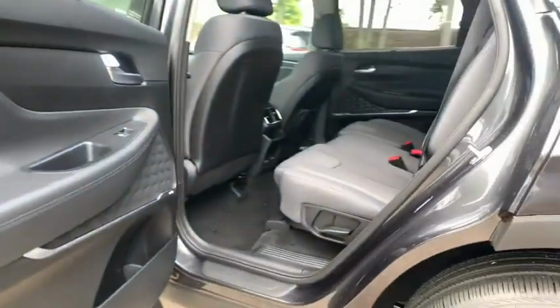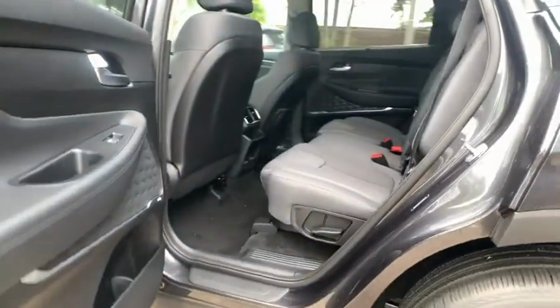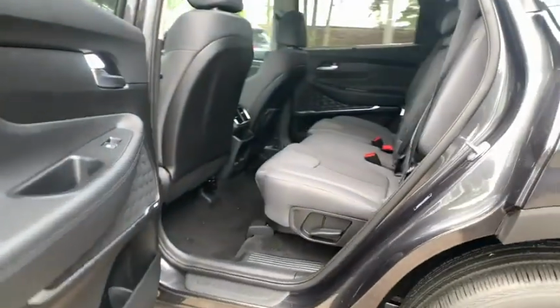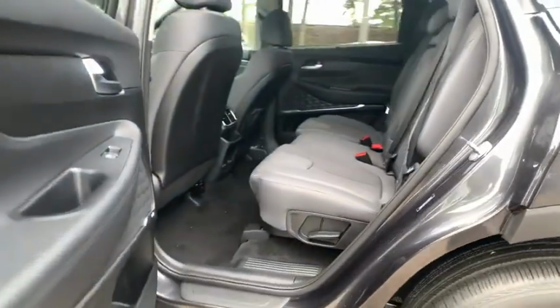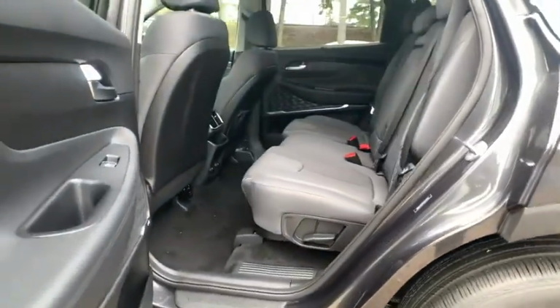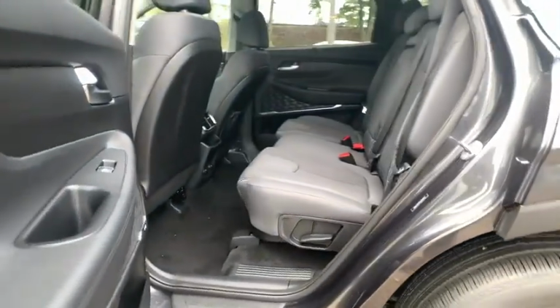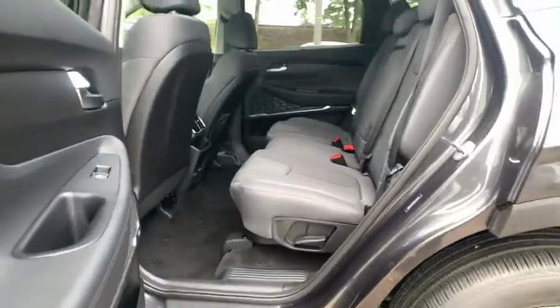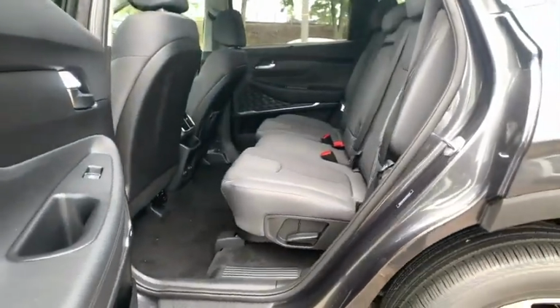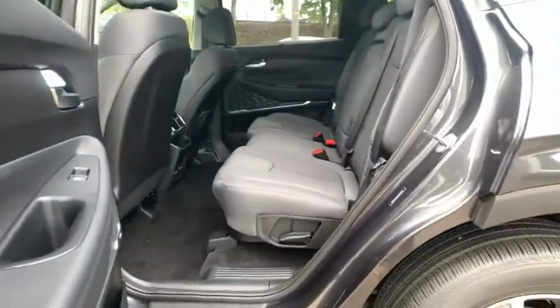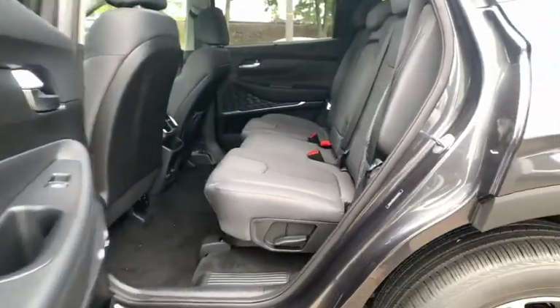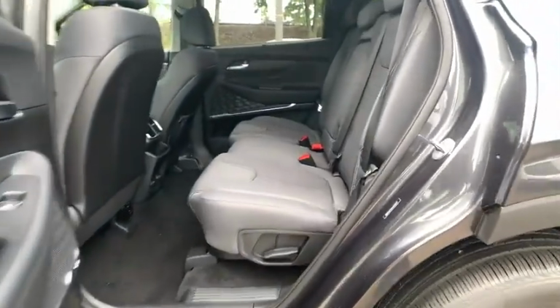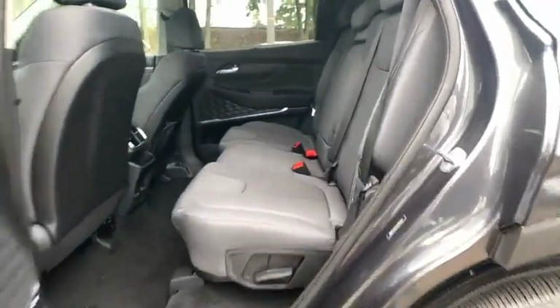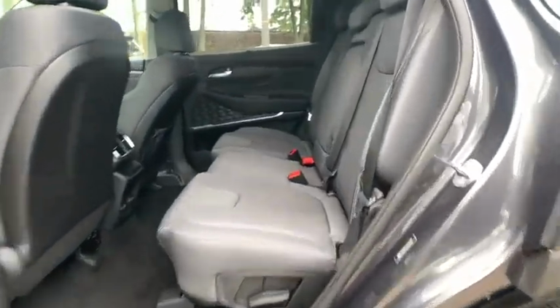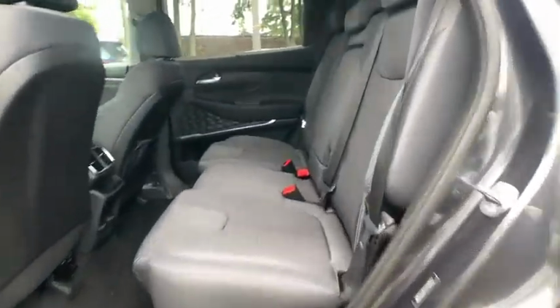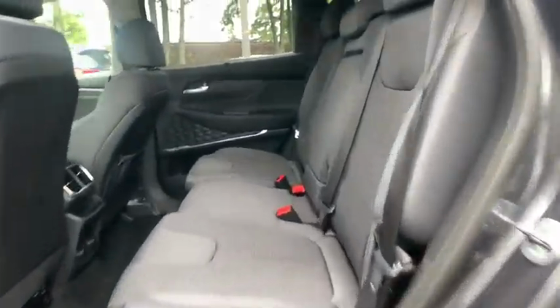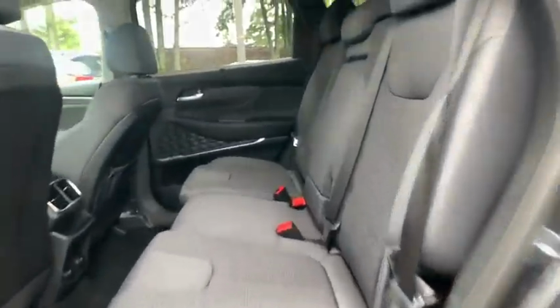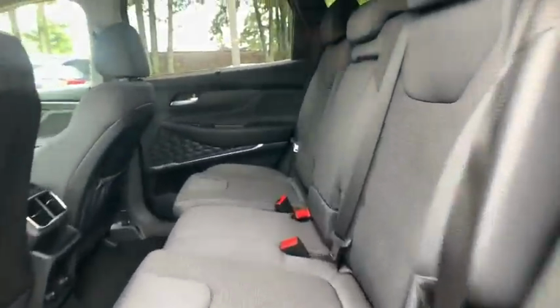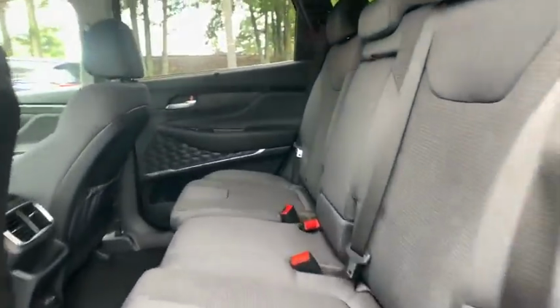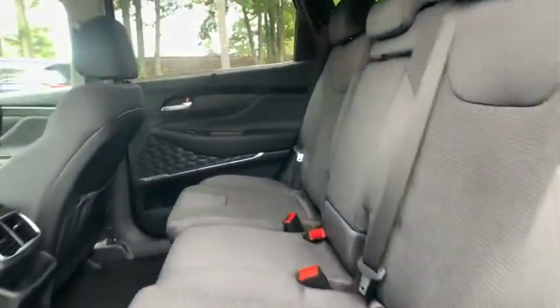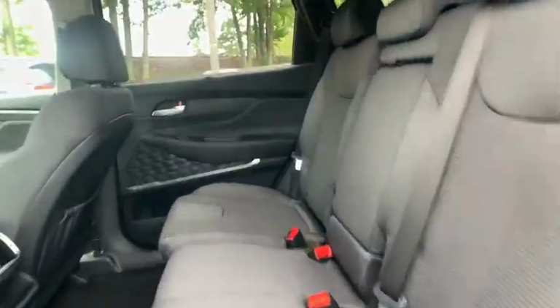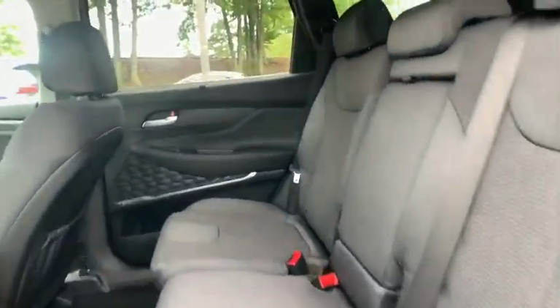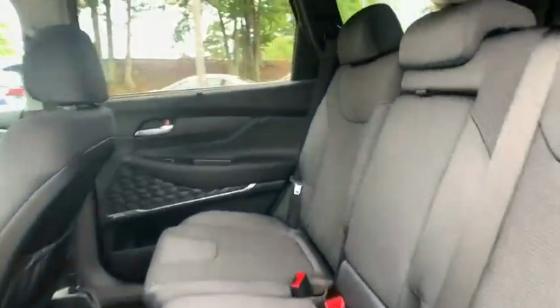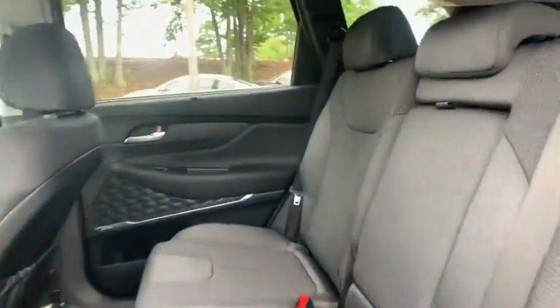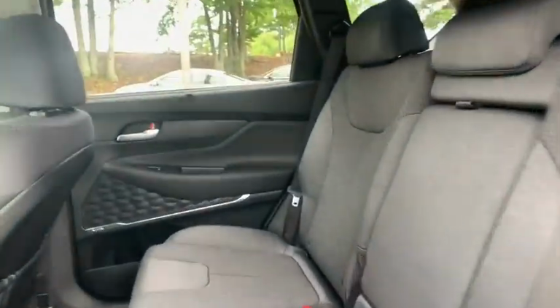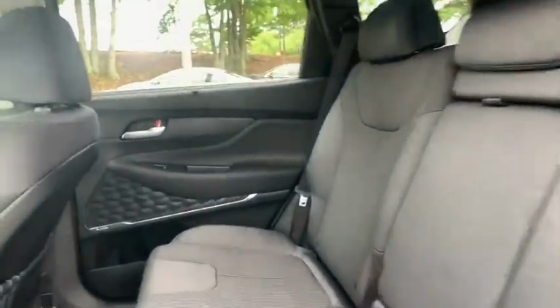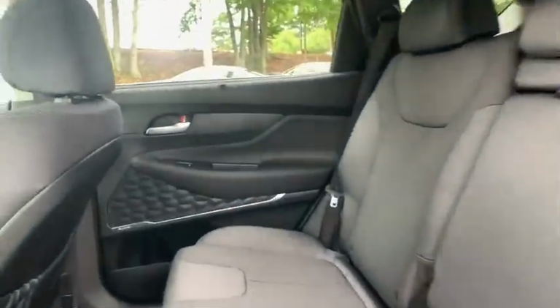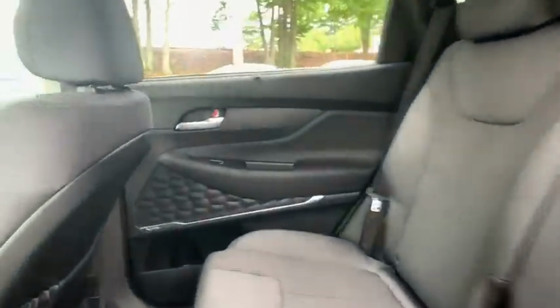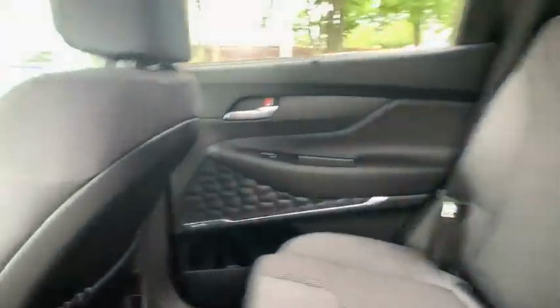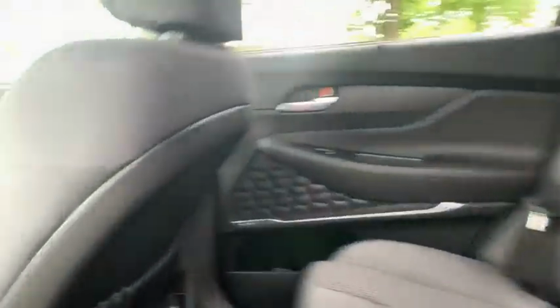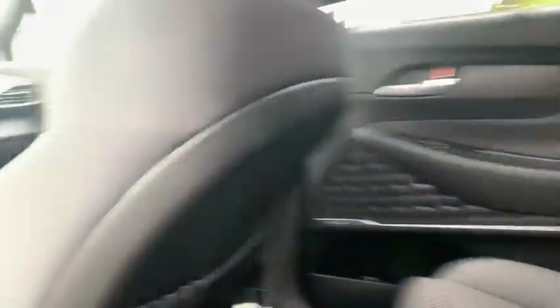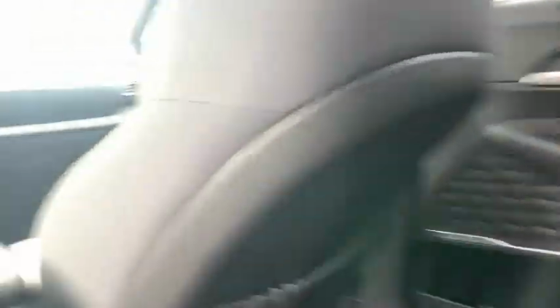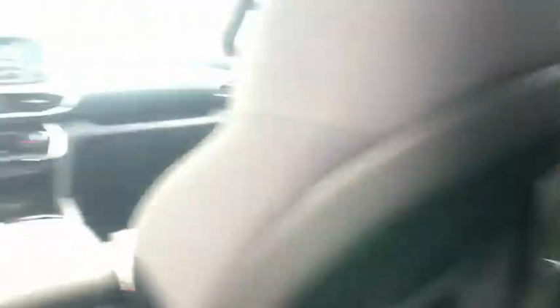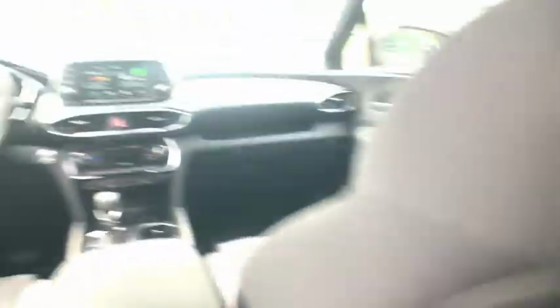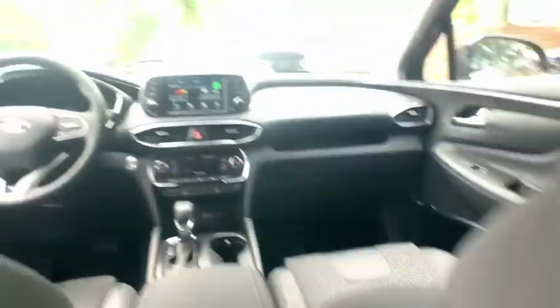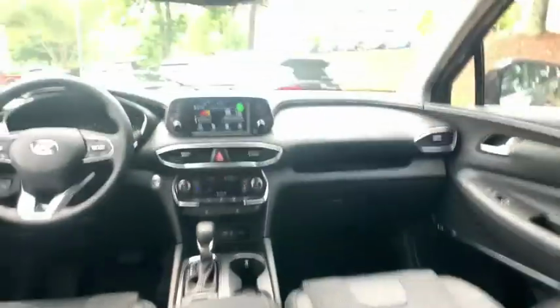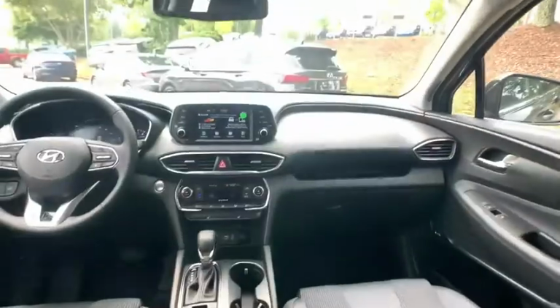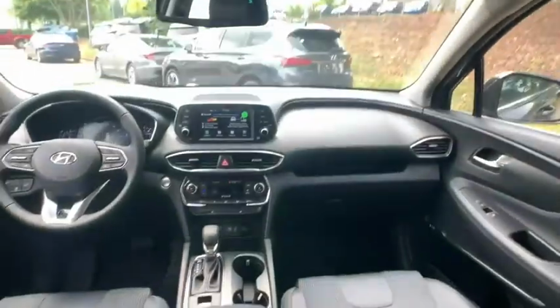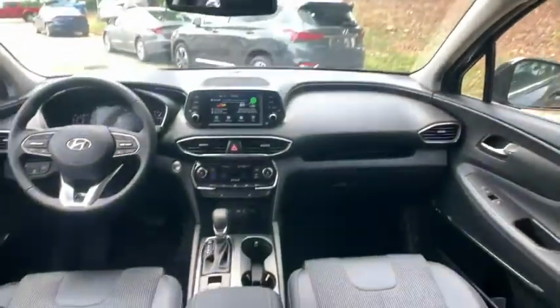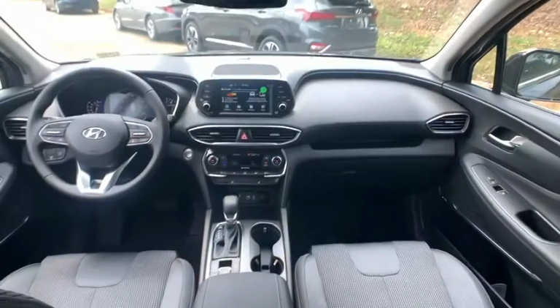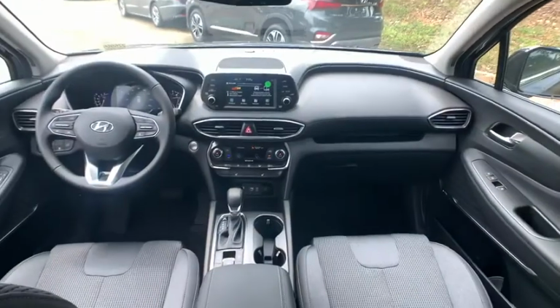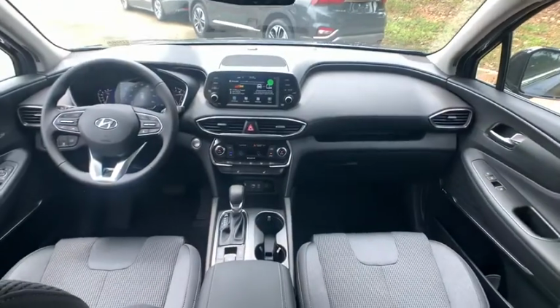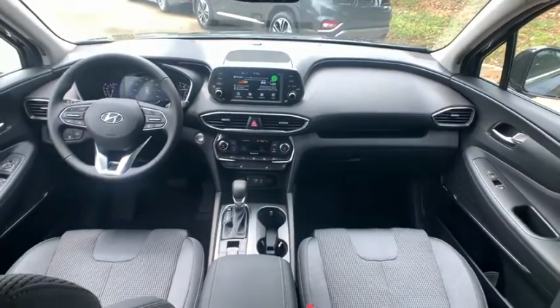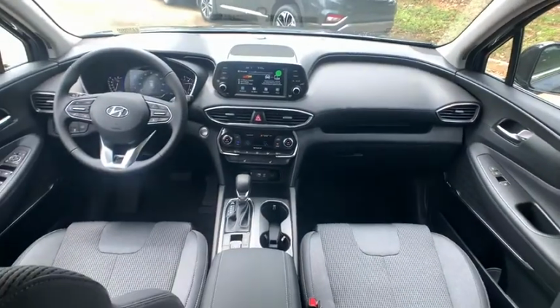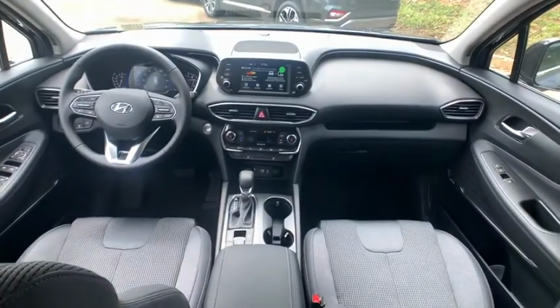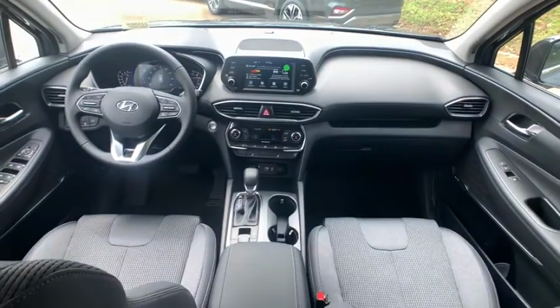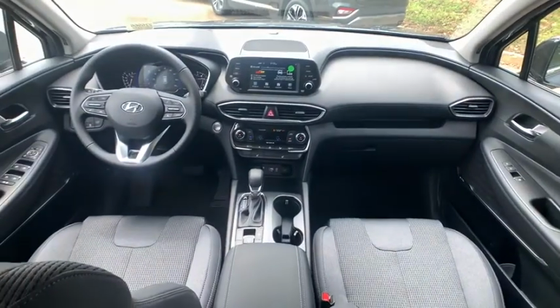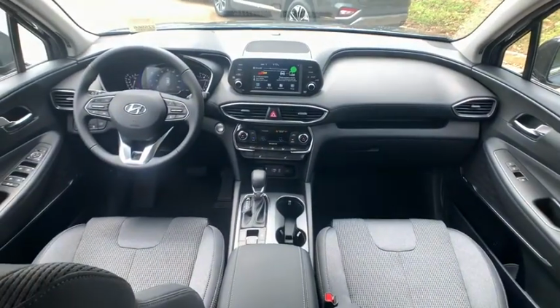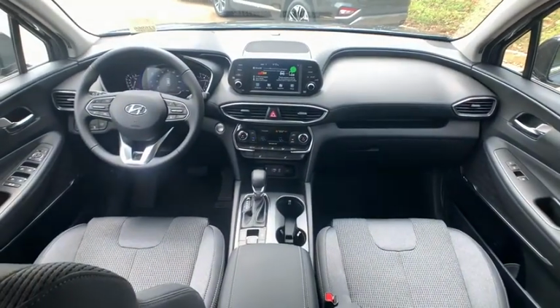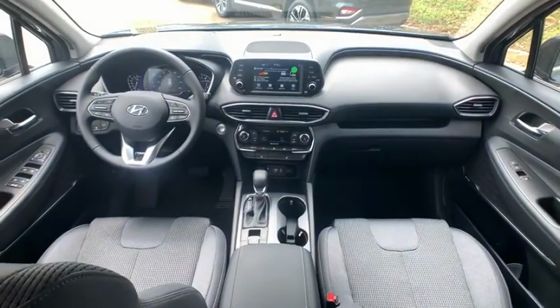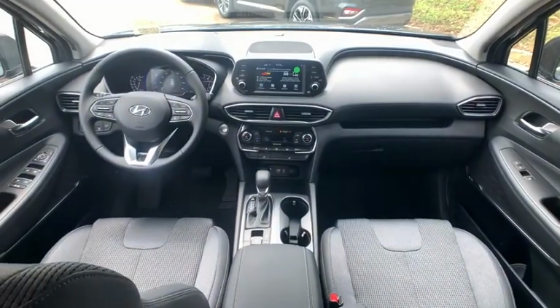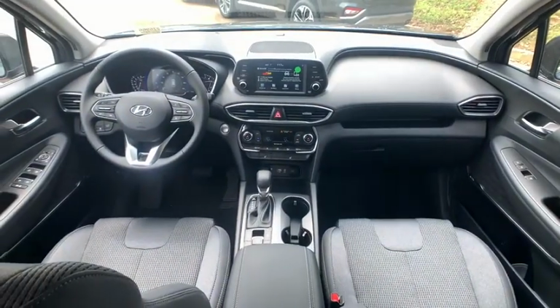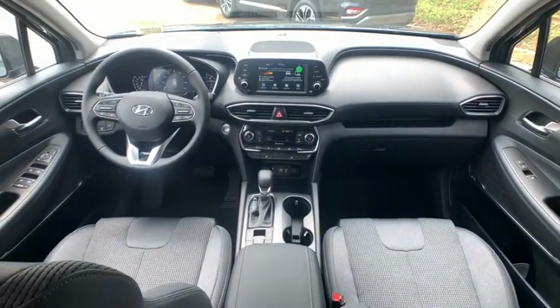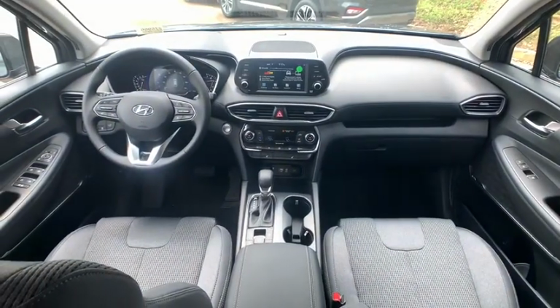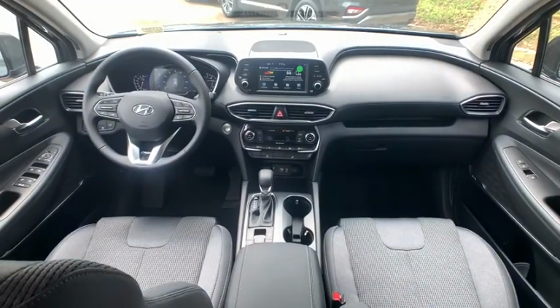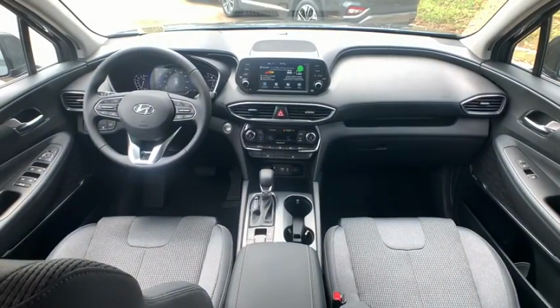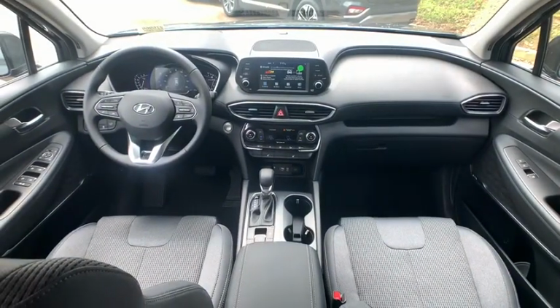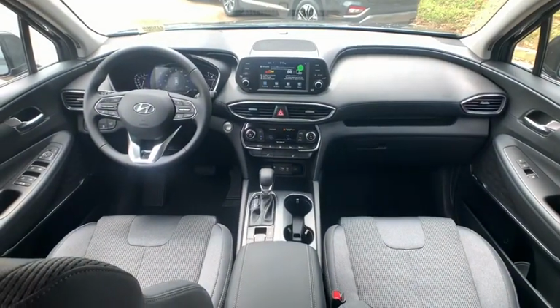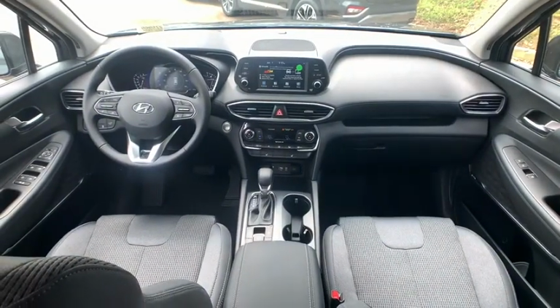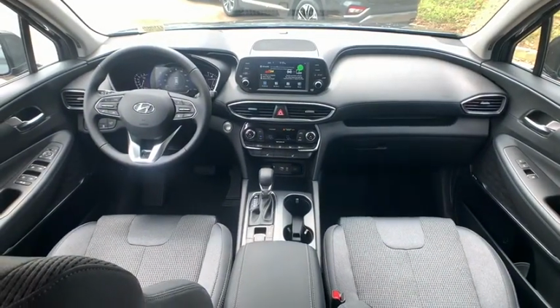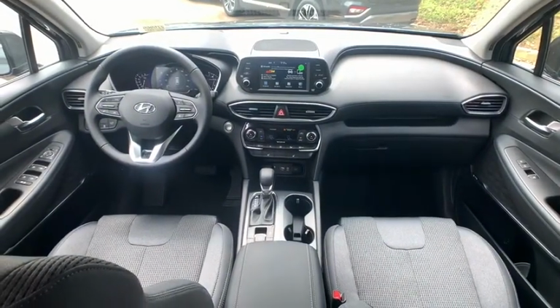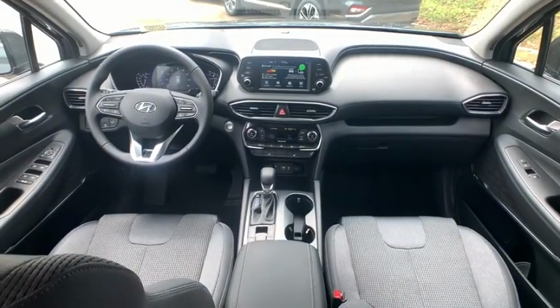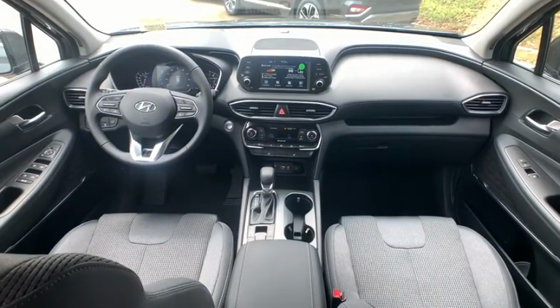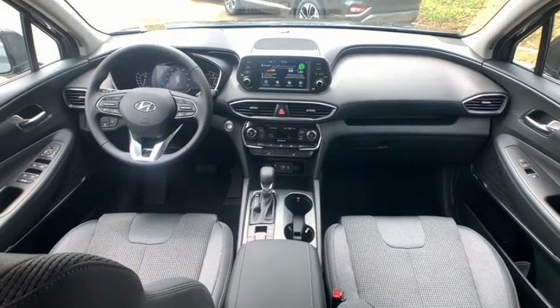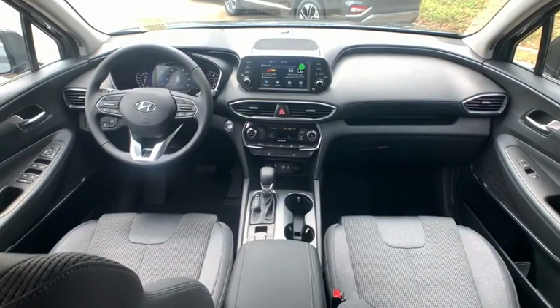Heated front seats, remote keyless entry, carpeted floor mats, cargo cover, cargo net, brake assist, panic alarm.